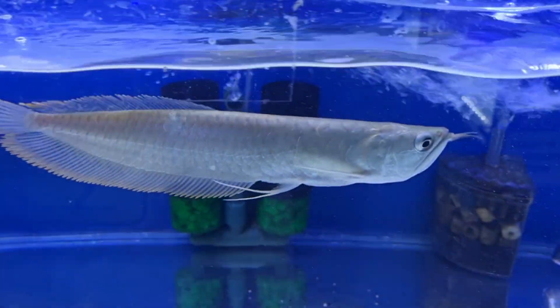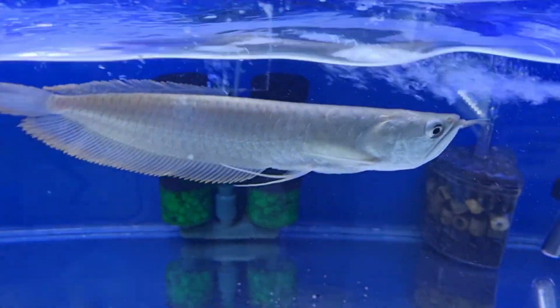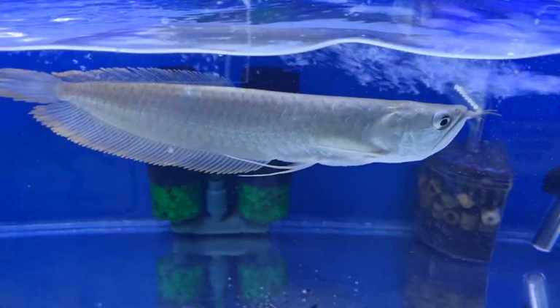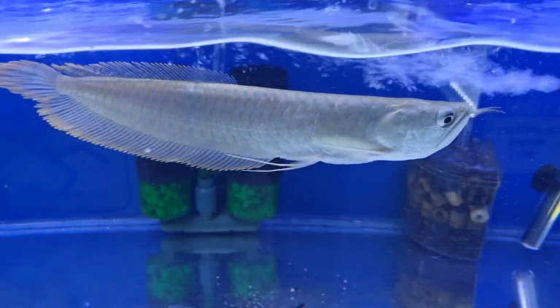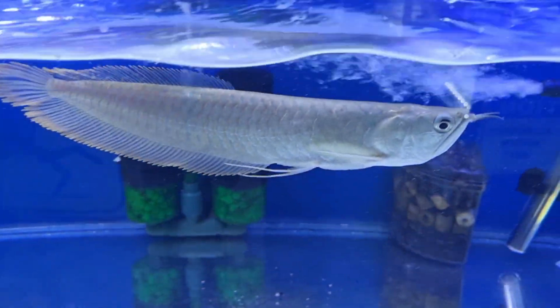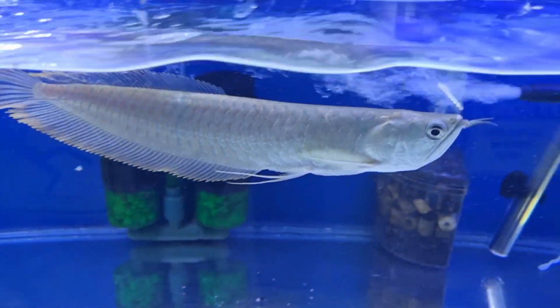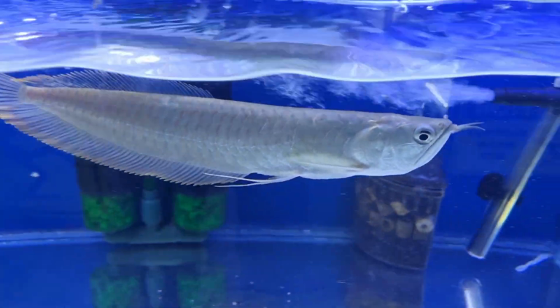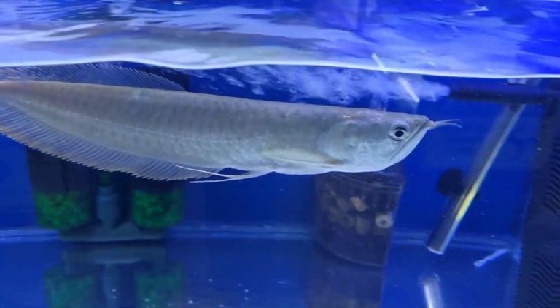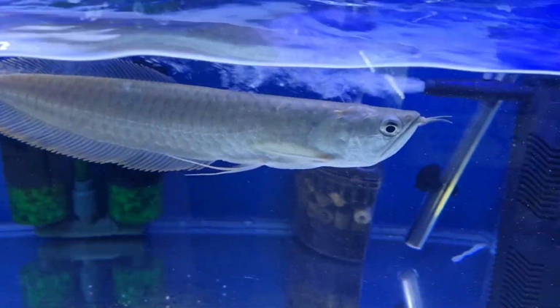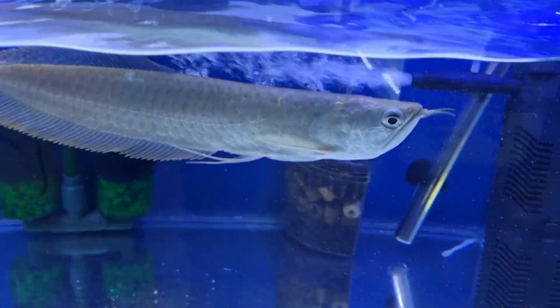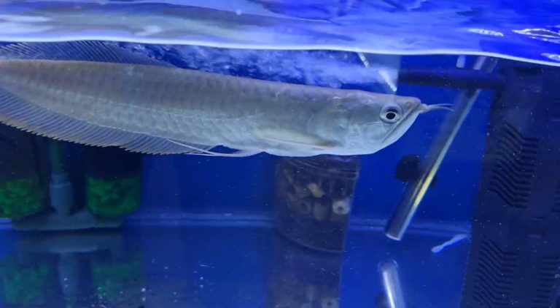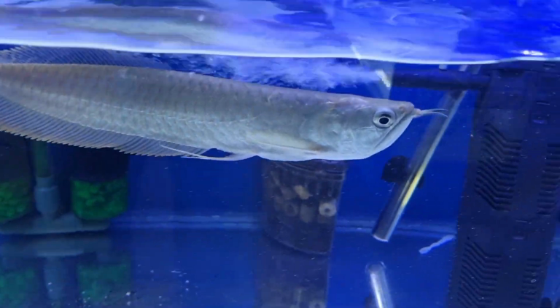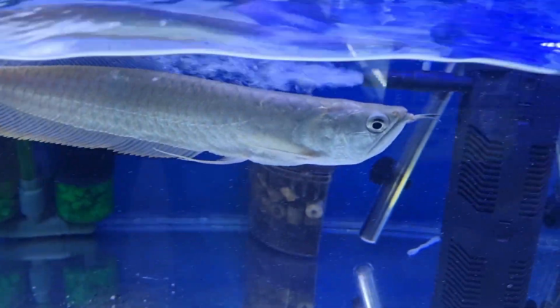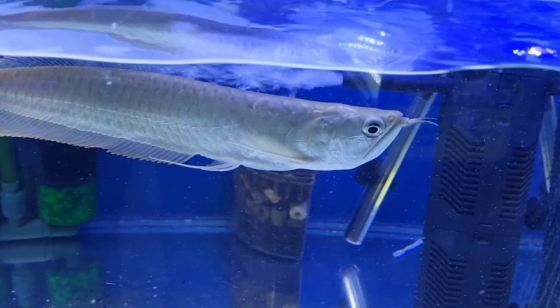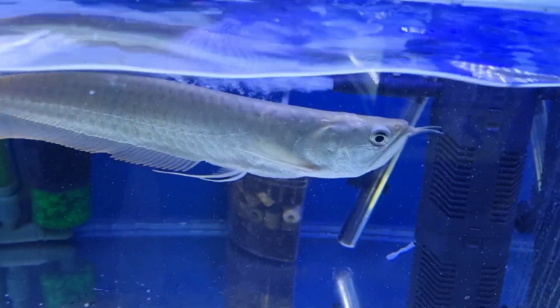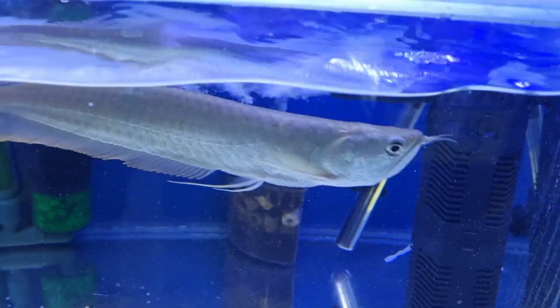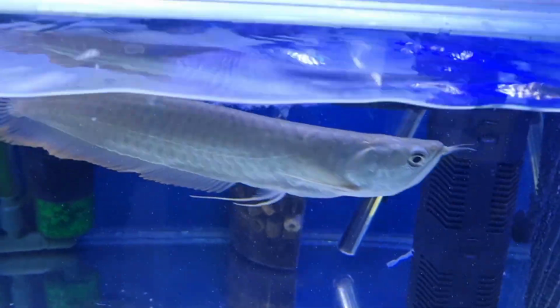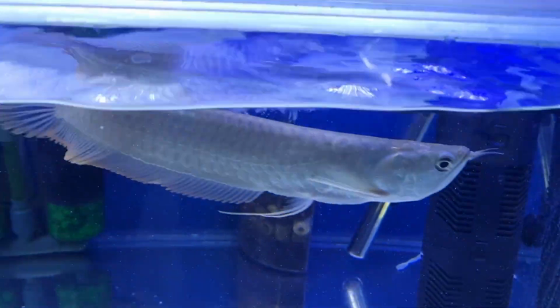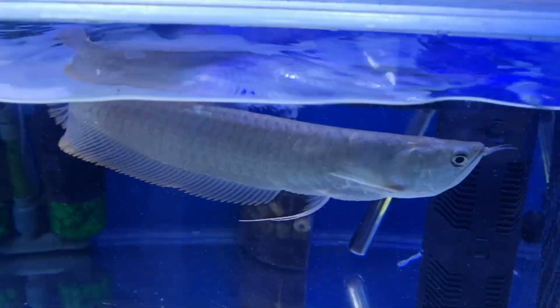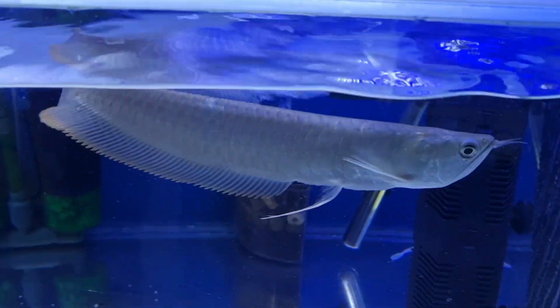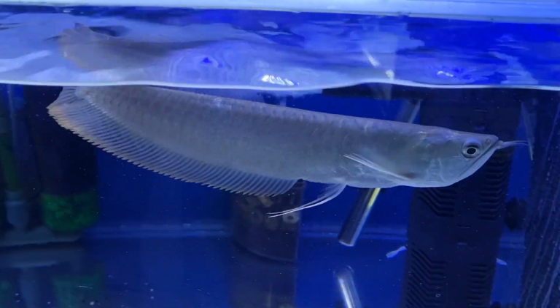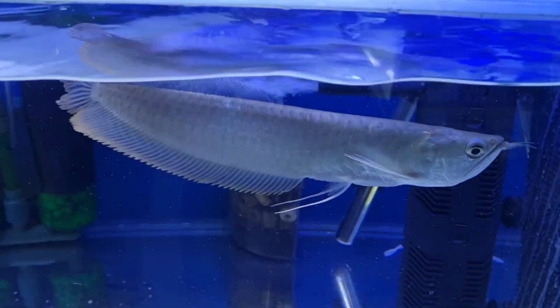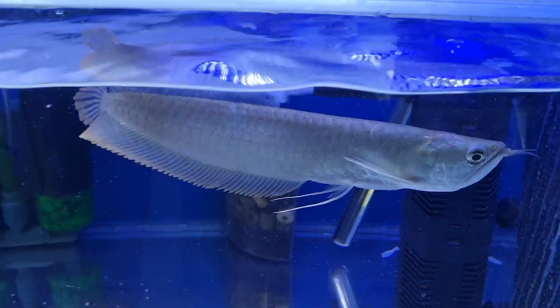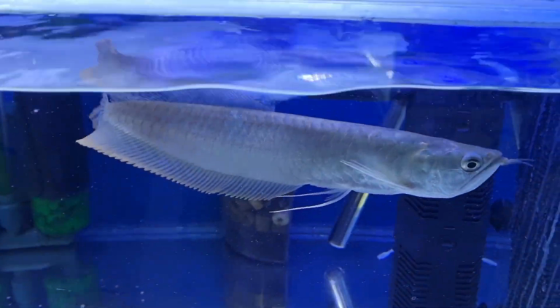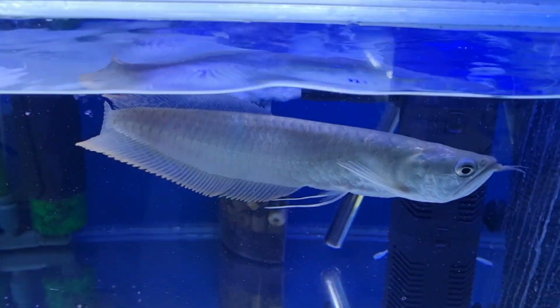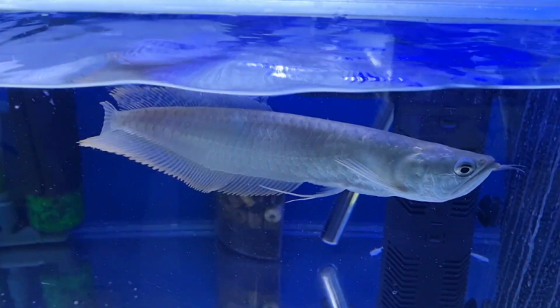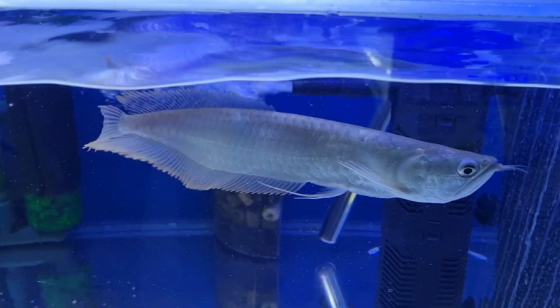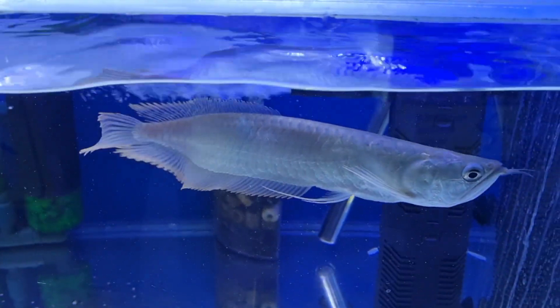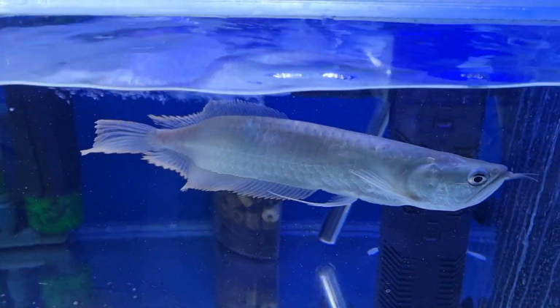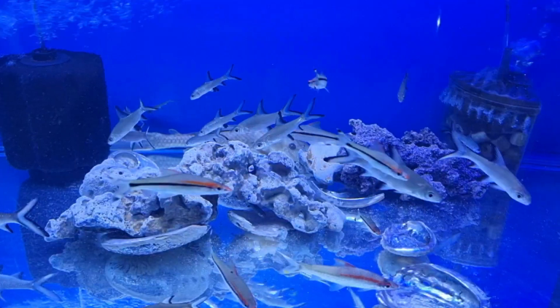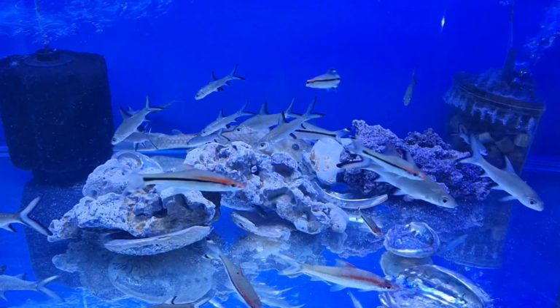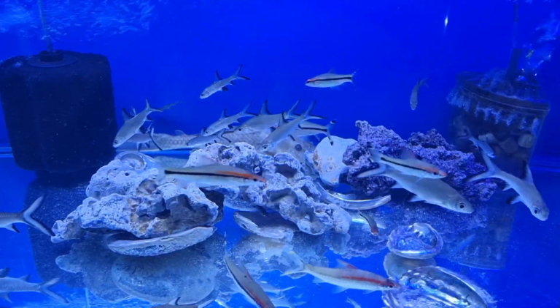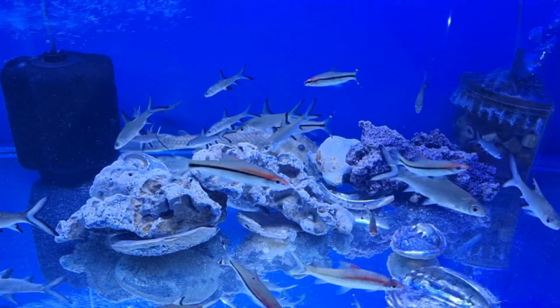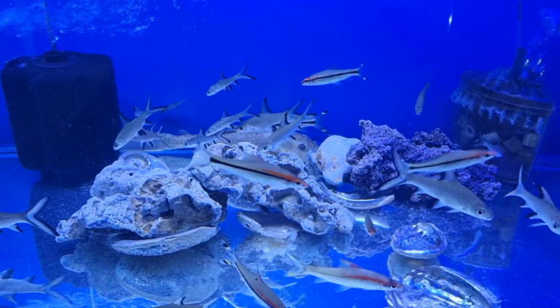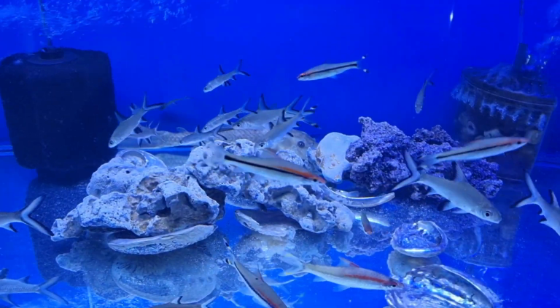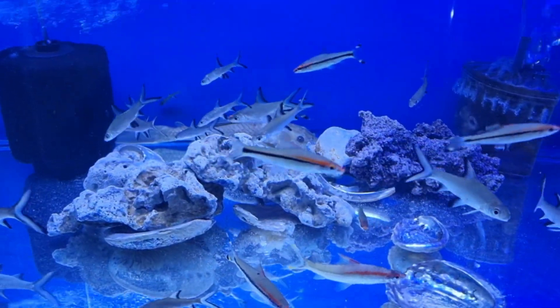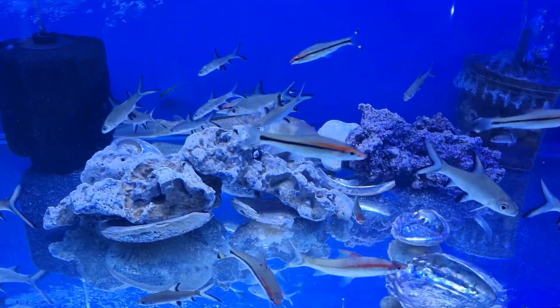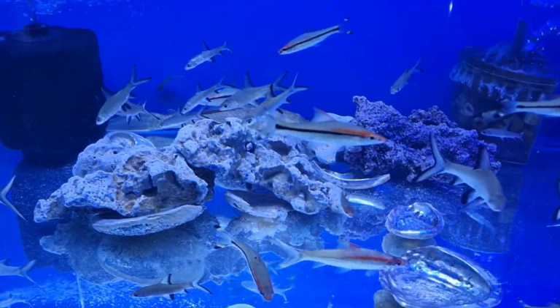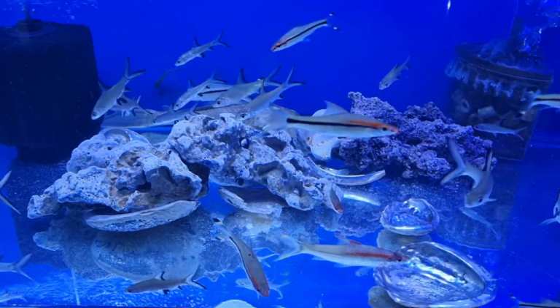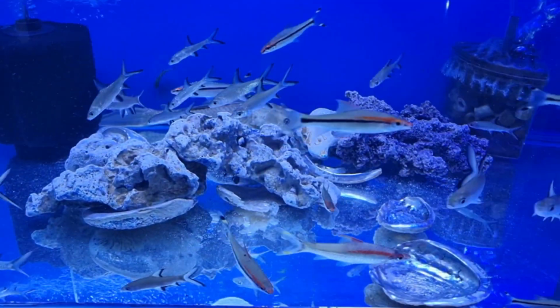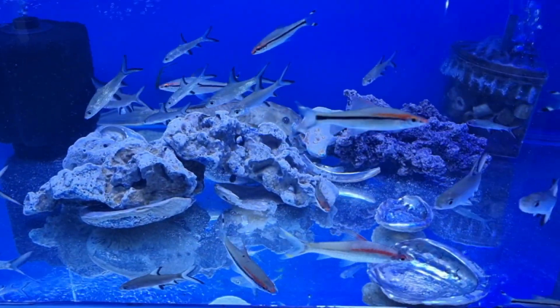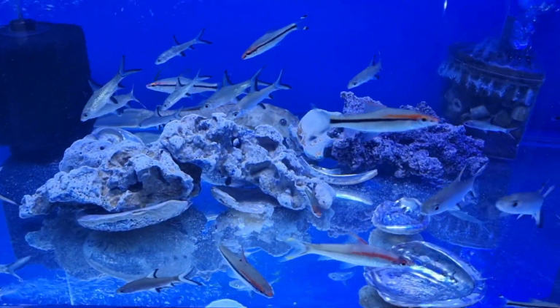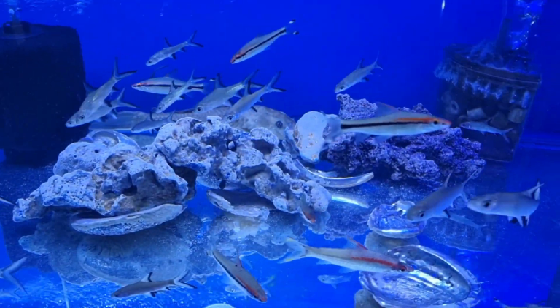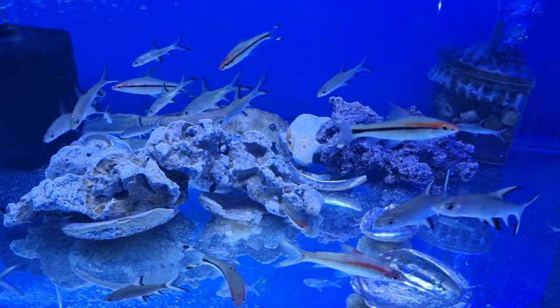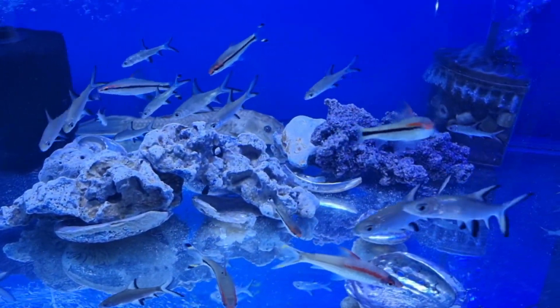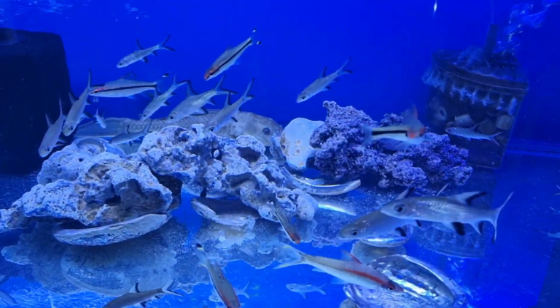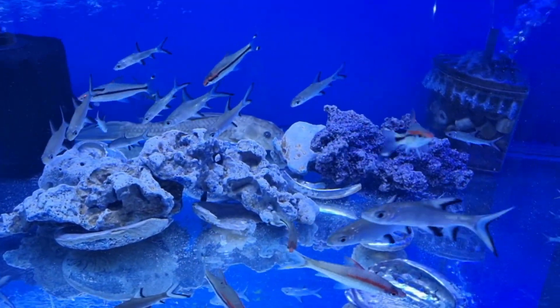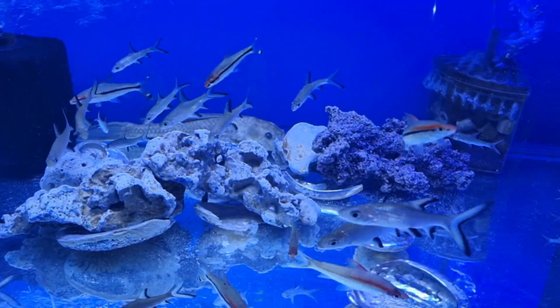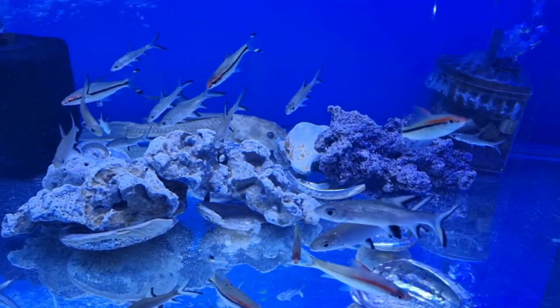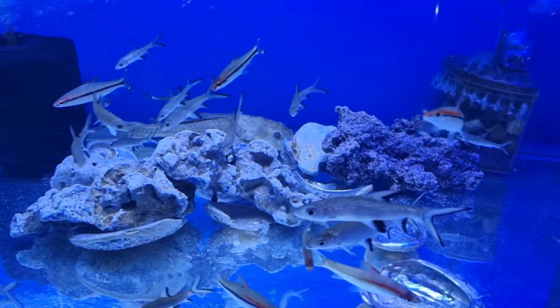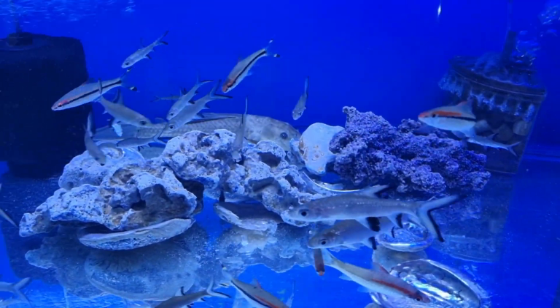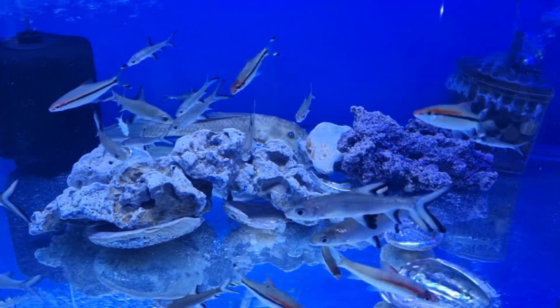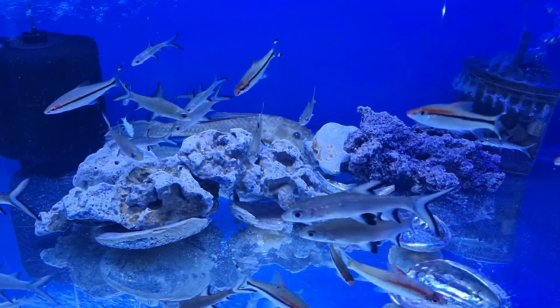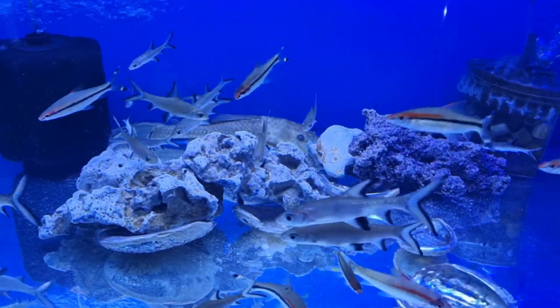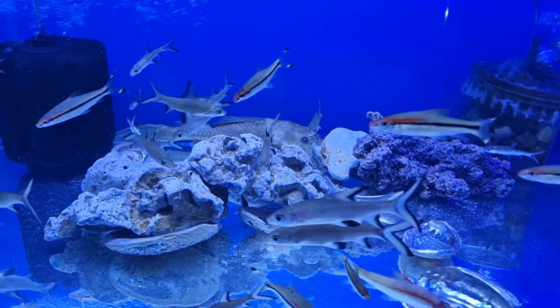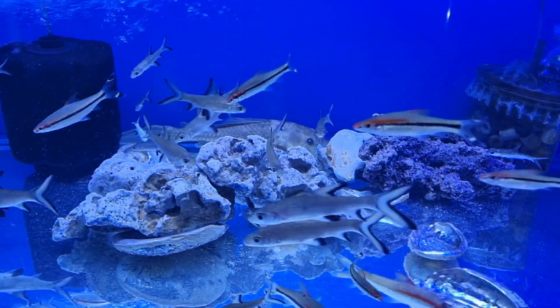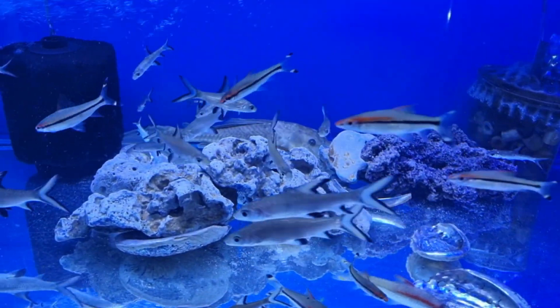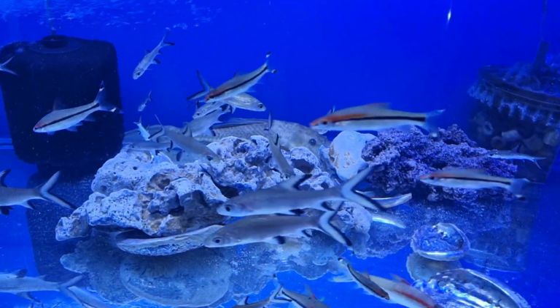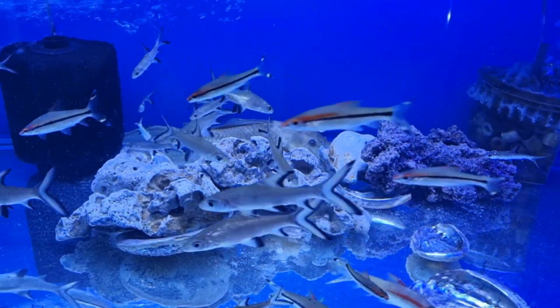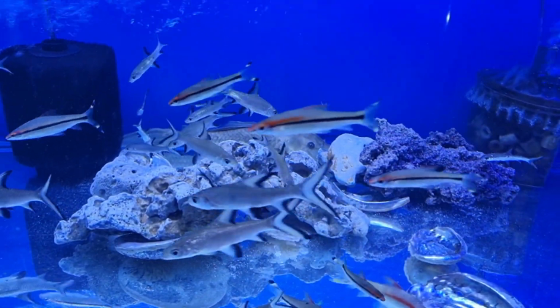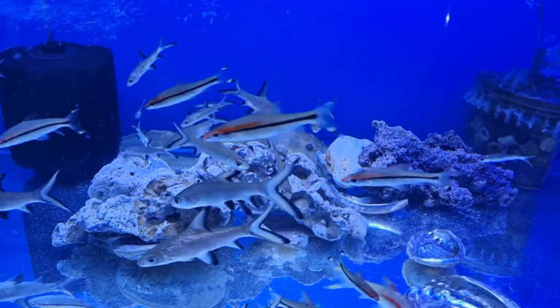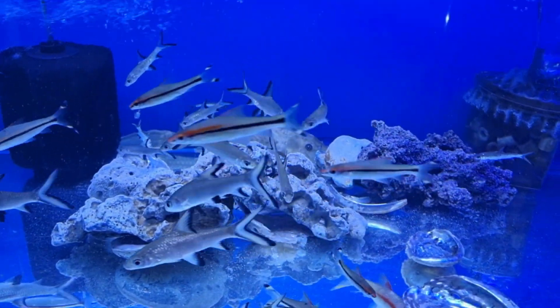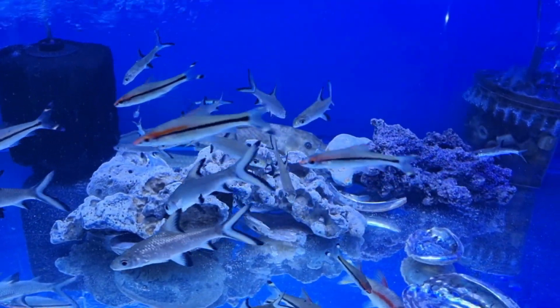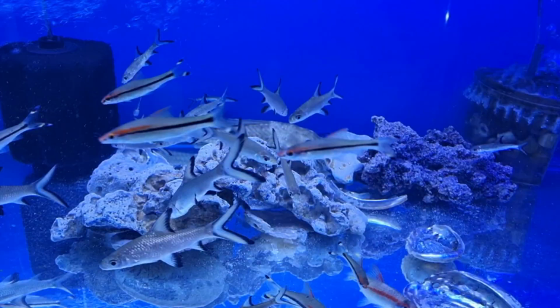A beautiful large arowana is in stock. We have a great selection of torpedo barbs and bala sharks available.